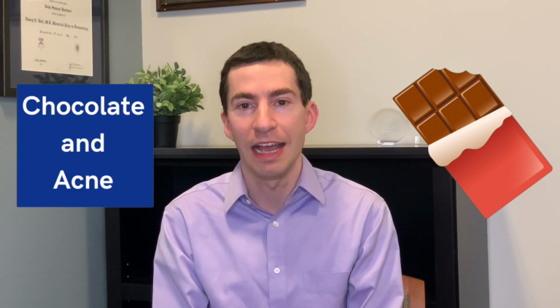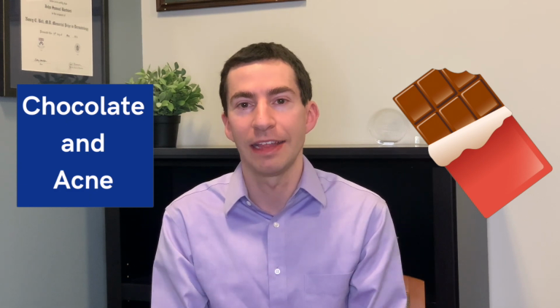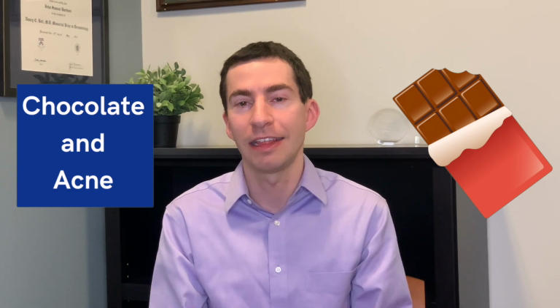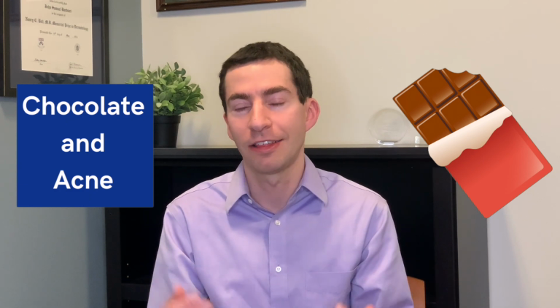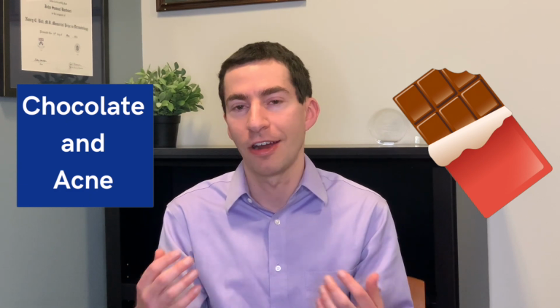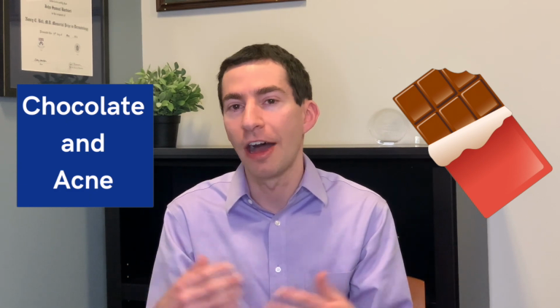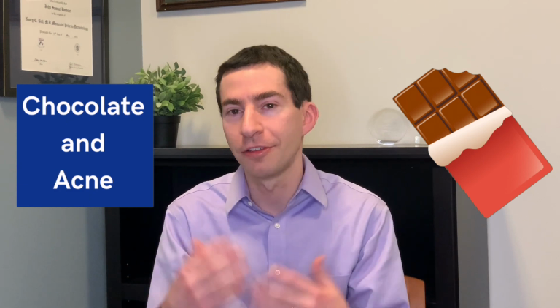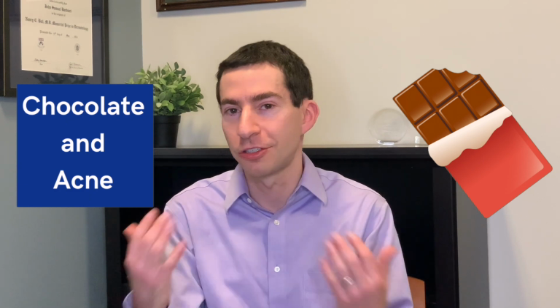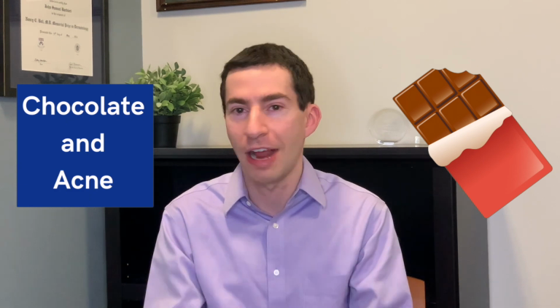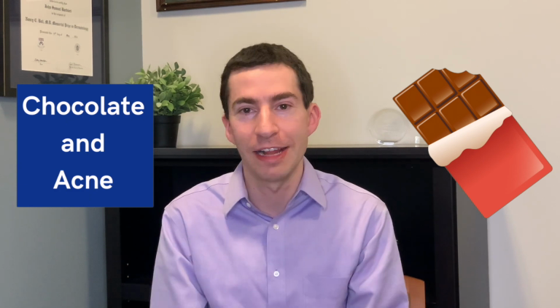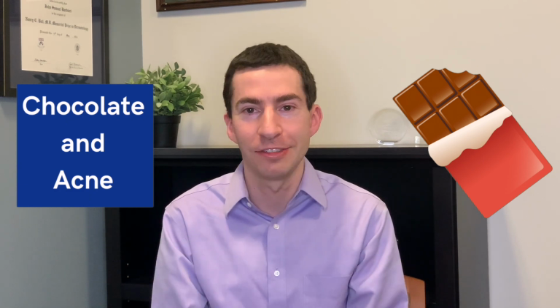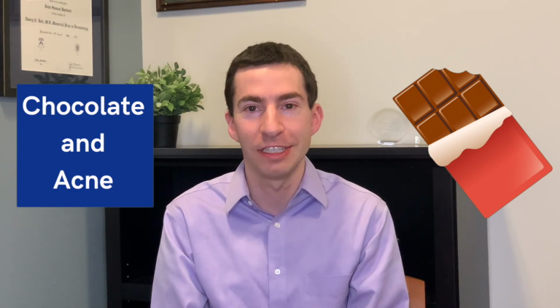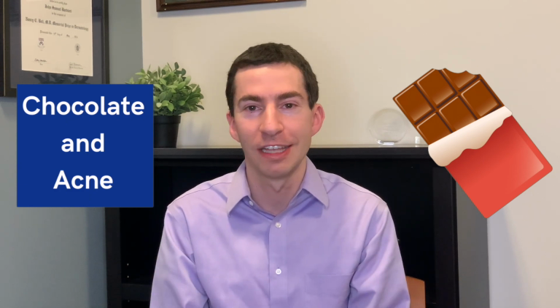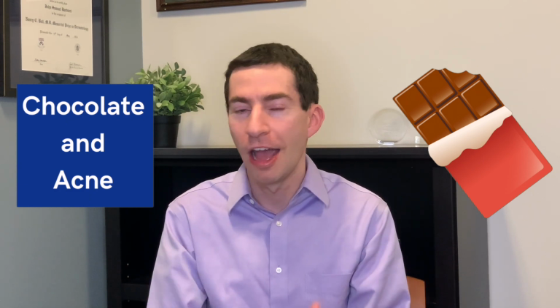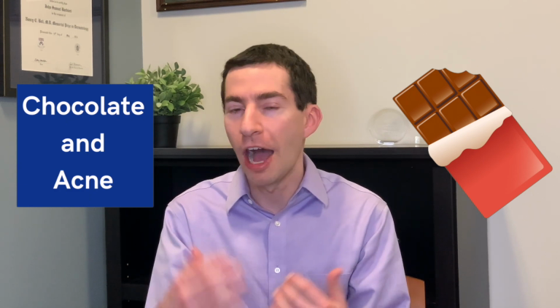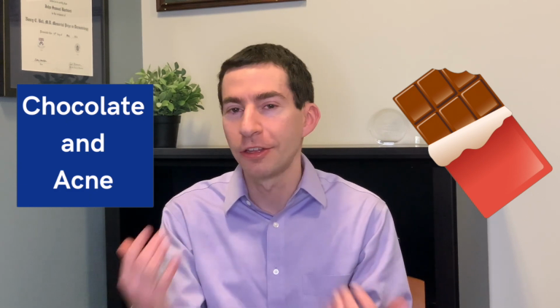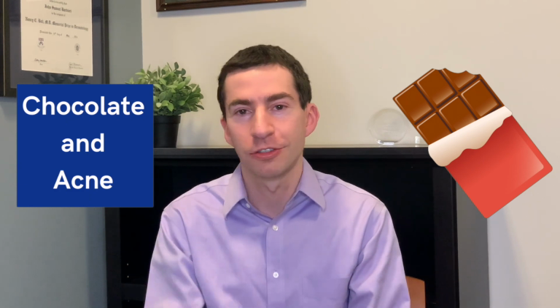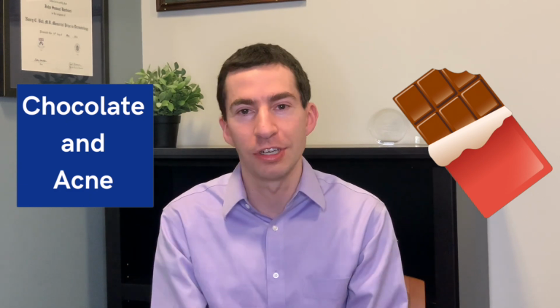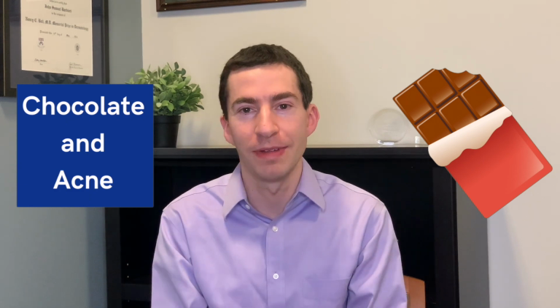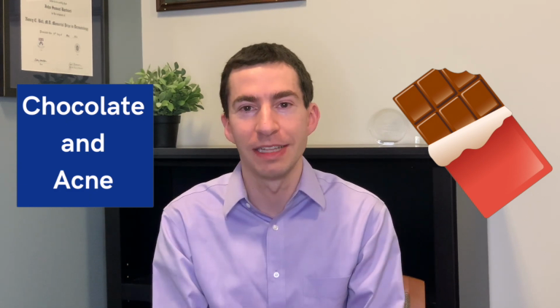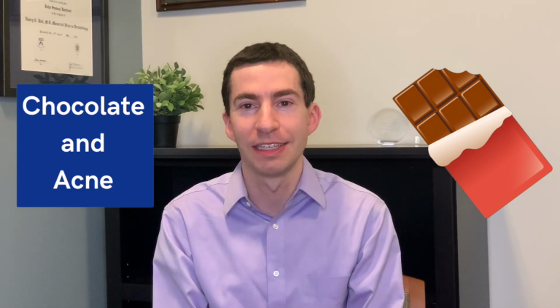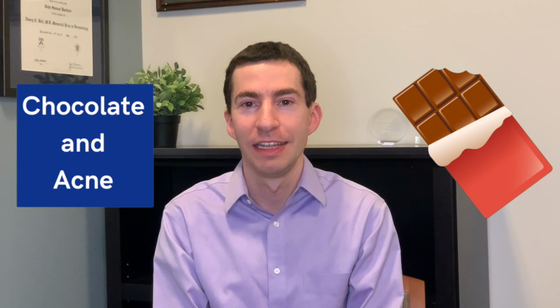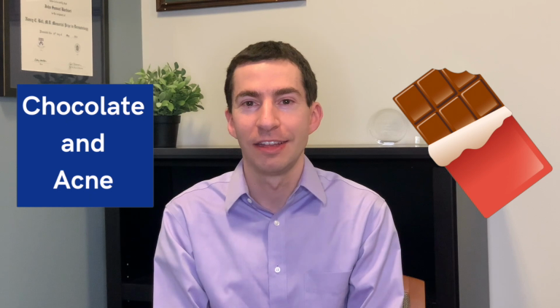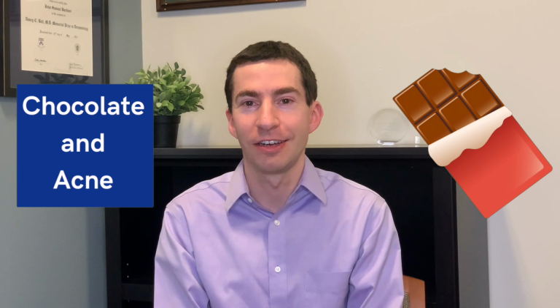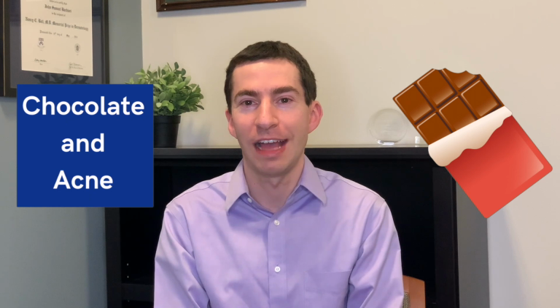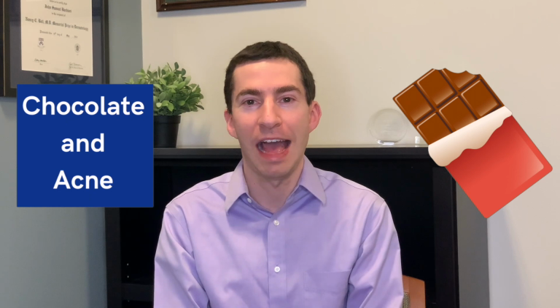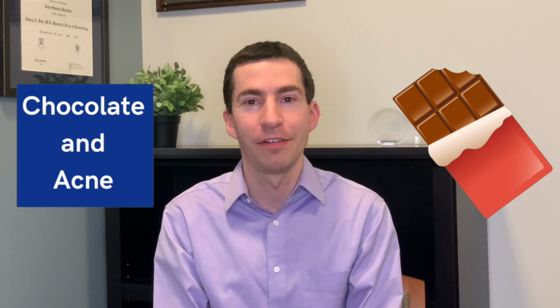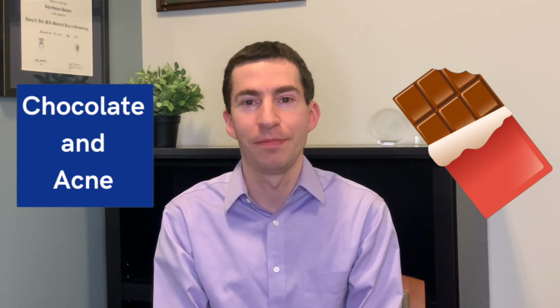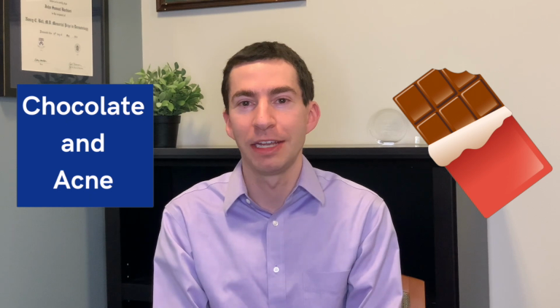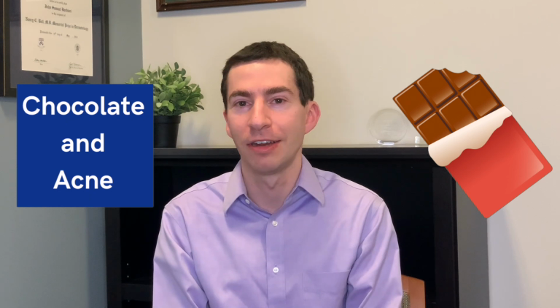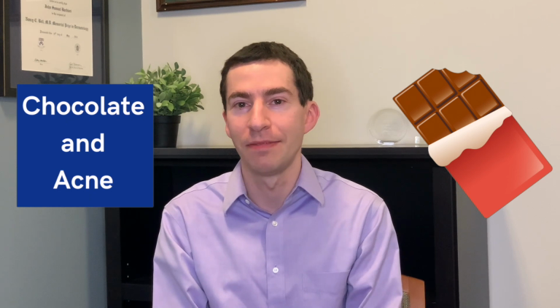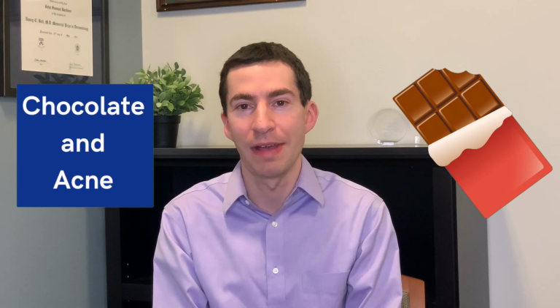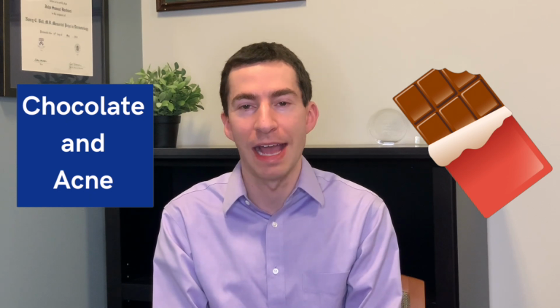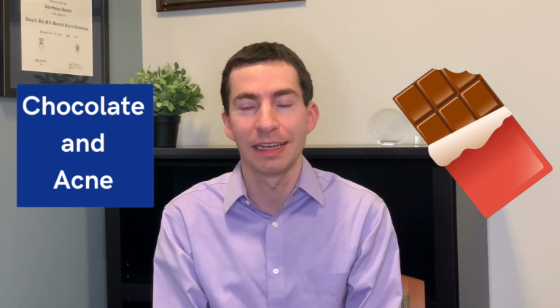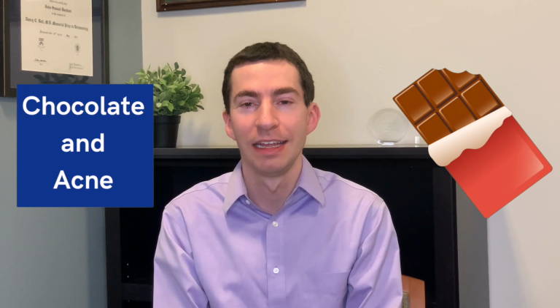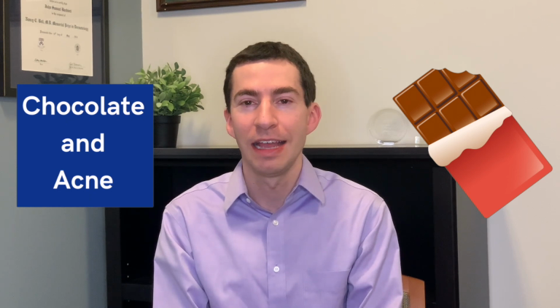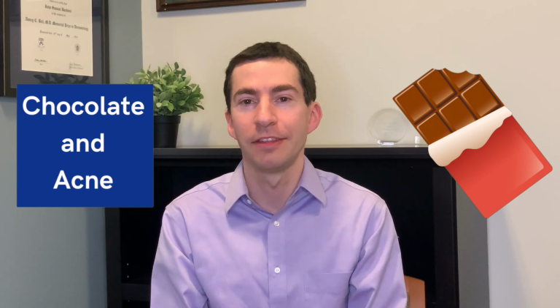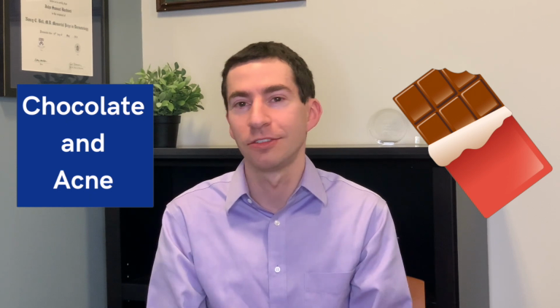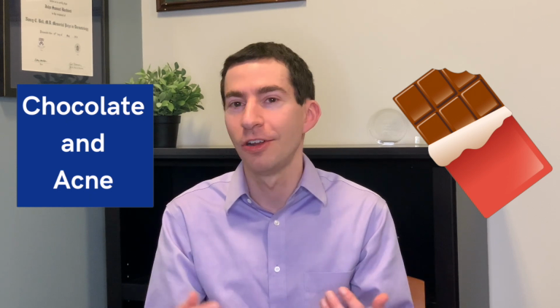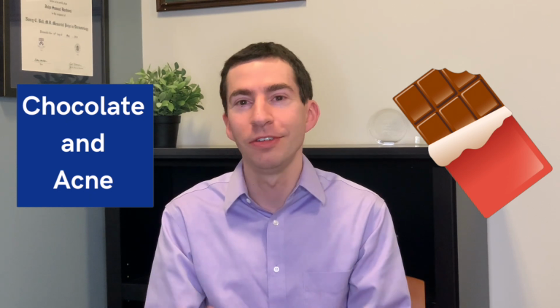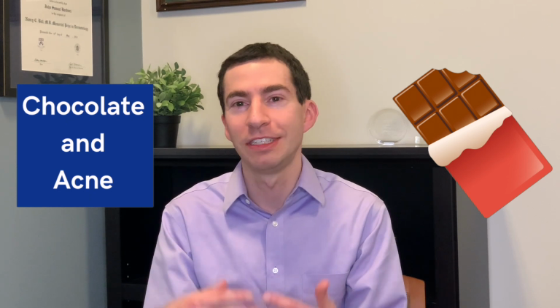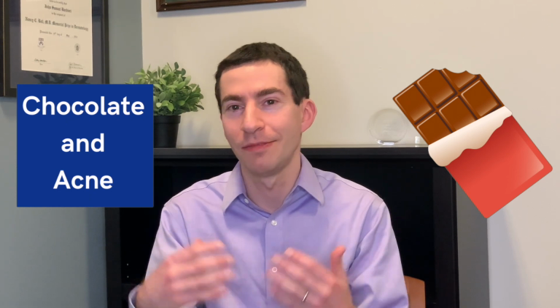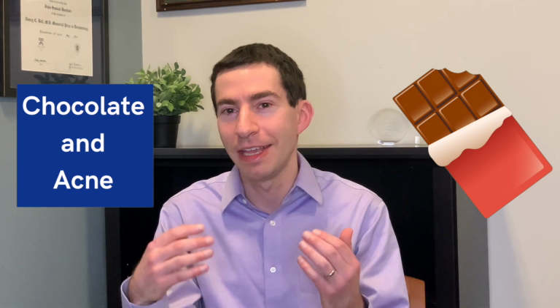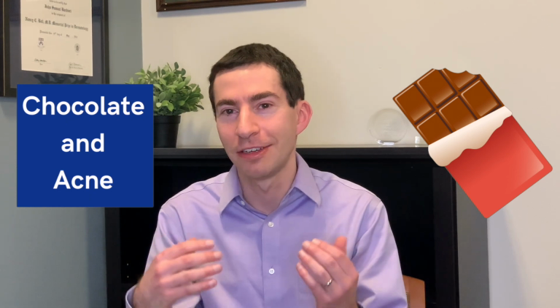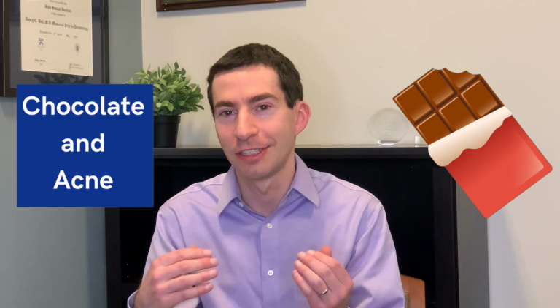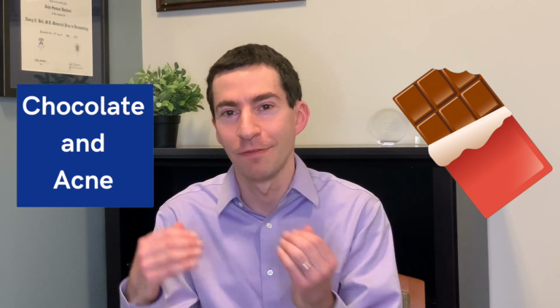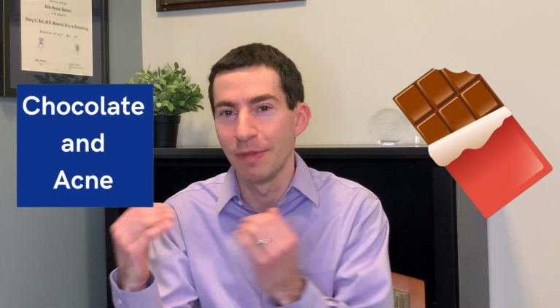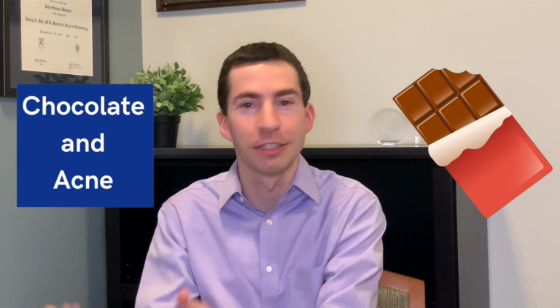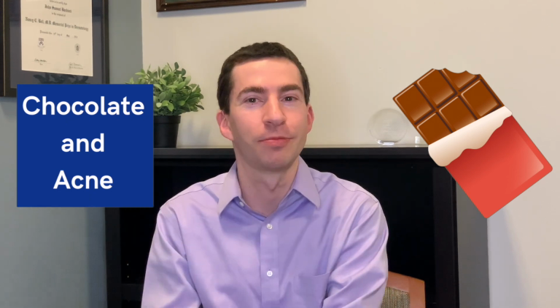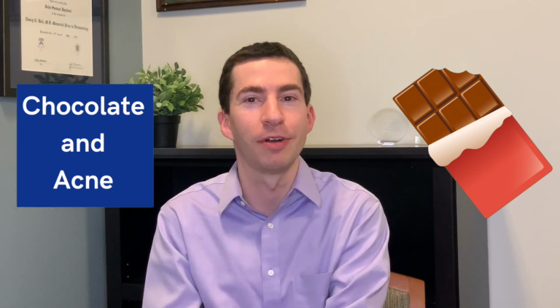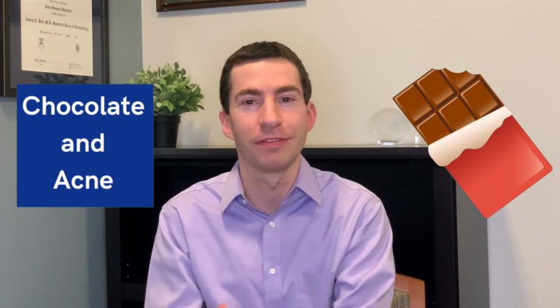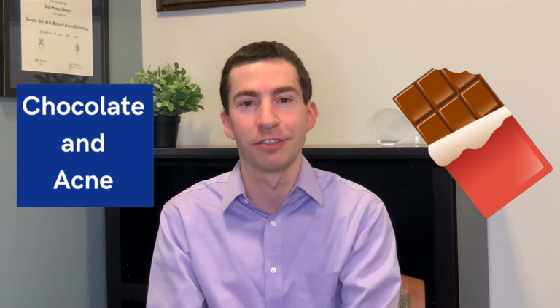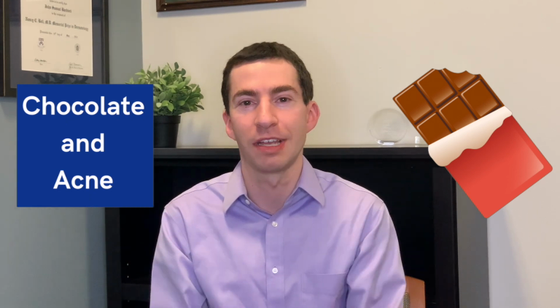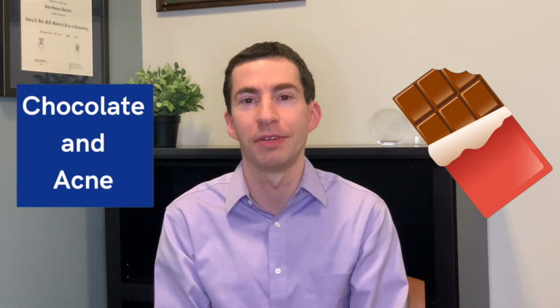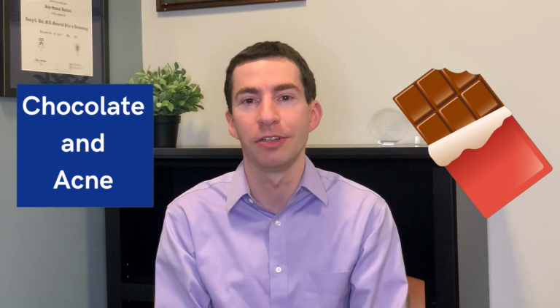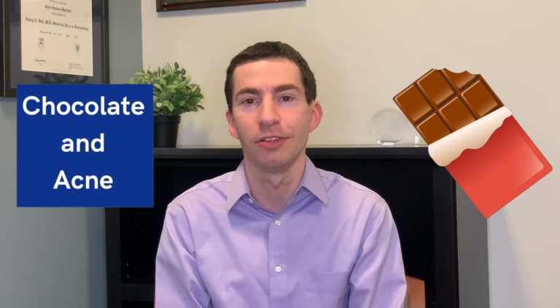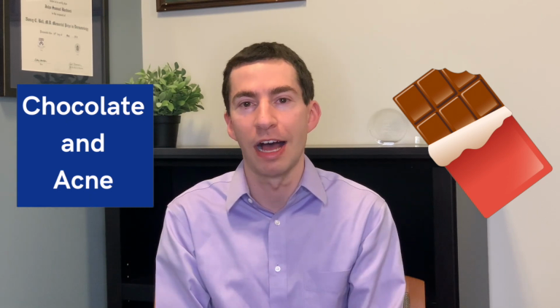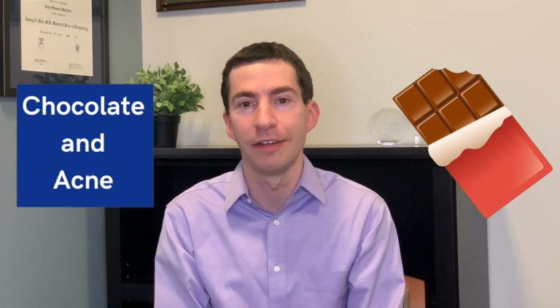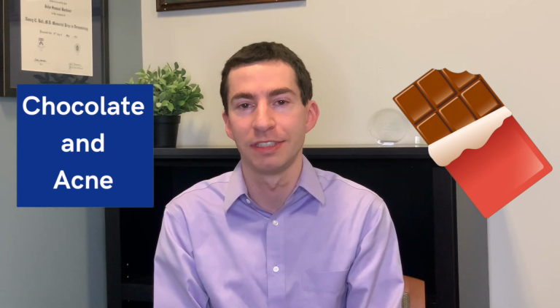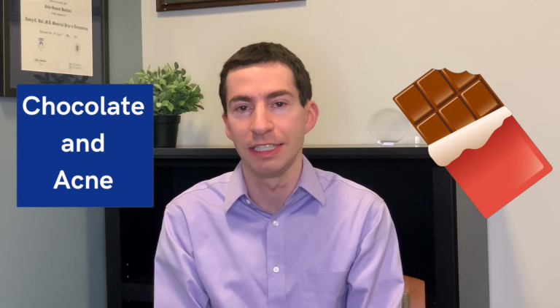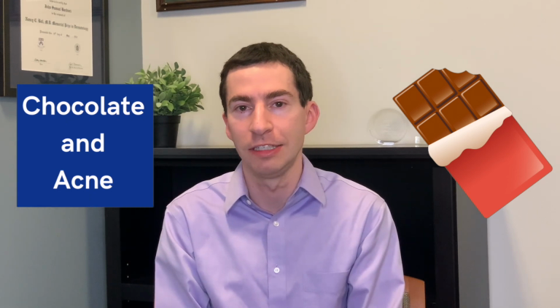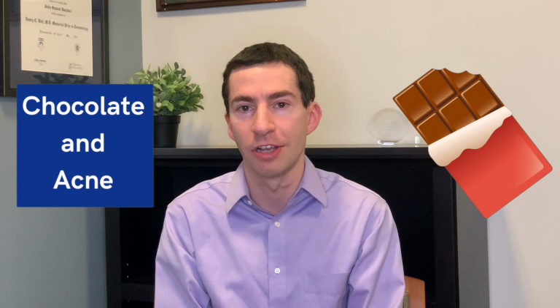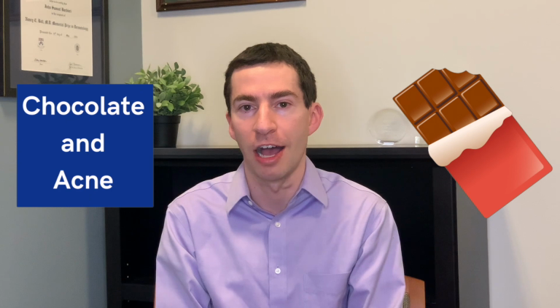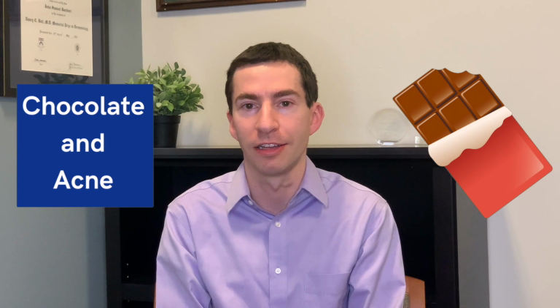There are other strategies and treatments that are going to have a bigger impact, and there's no need to make yourself miserable if you're someone who loves to eat chocolate.